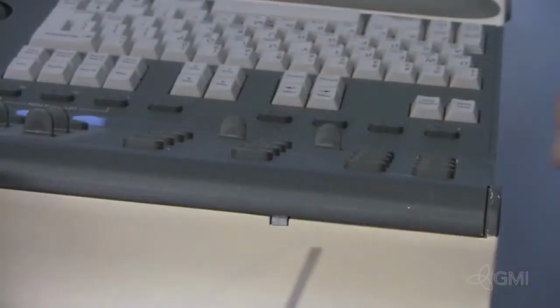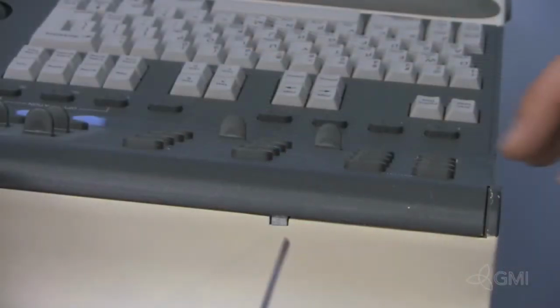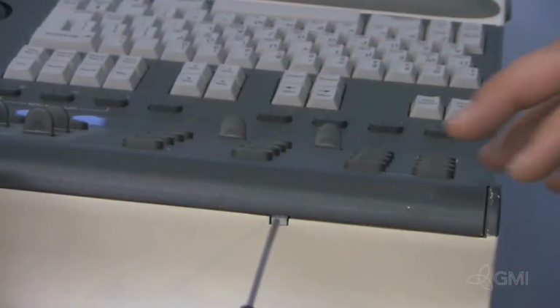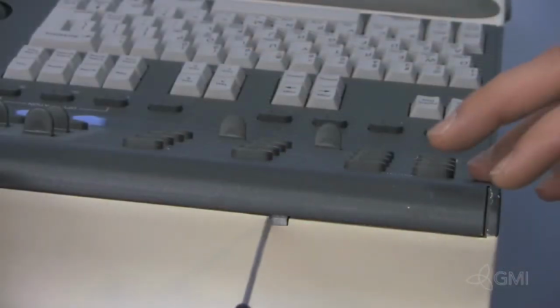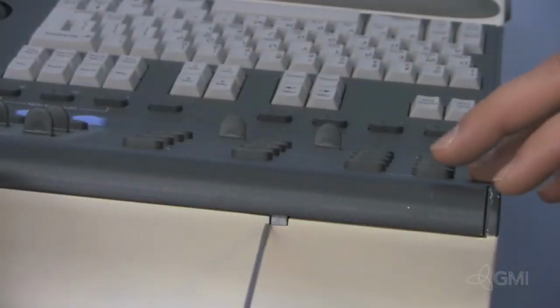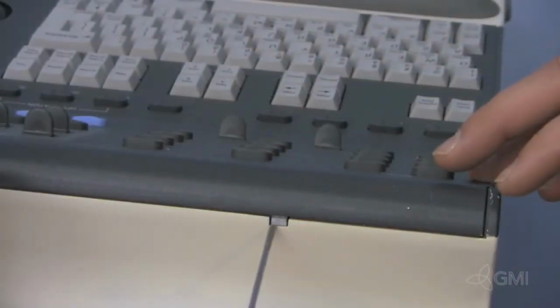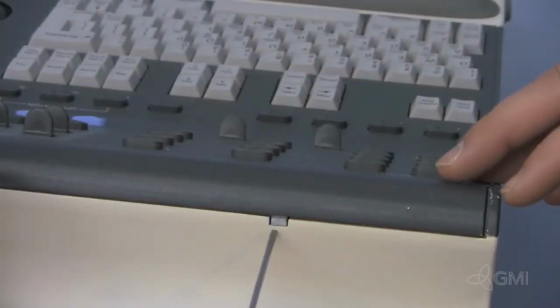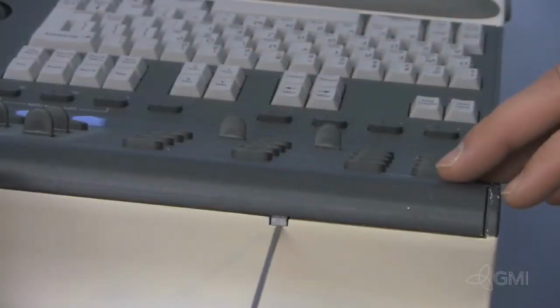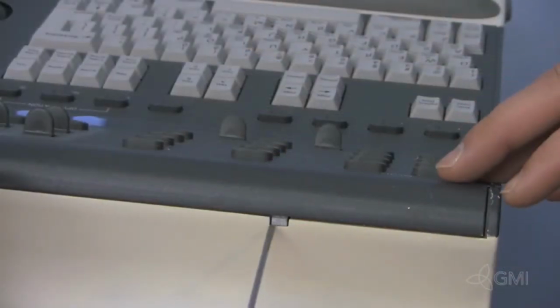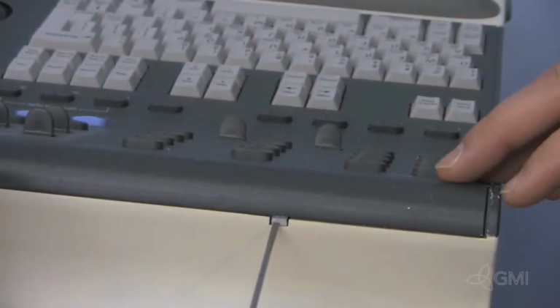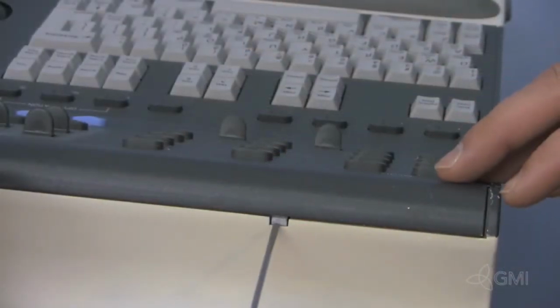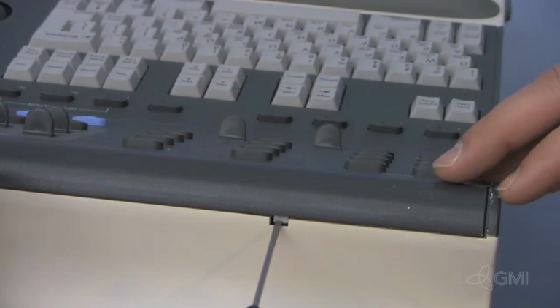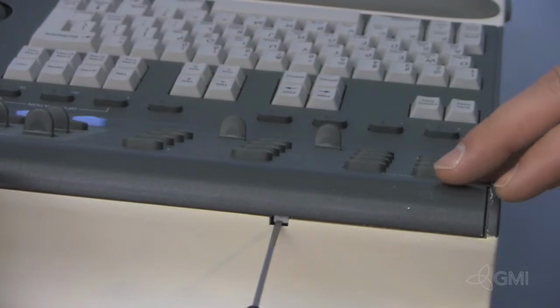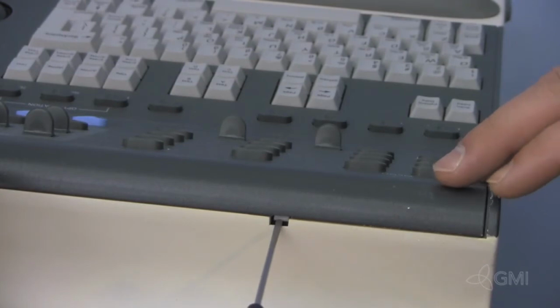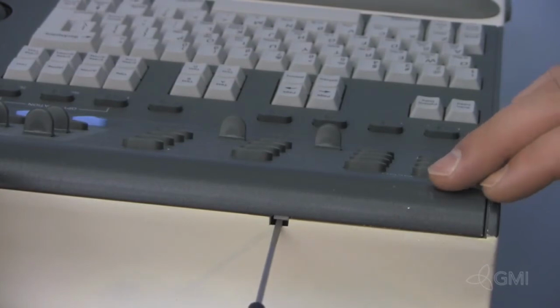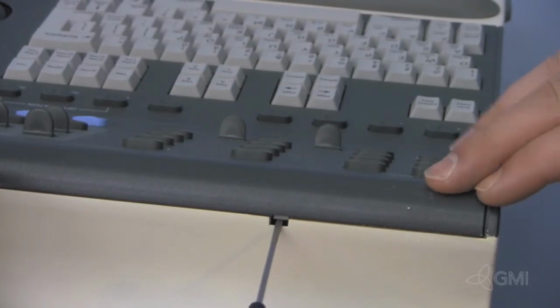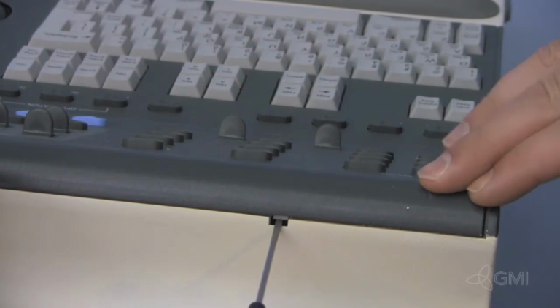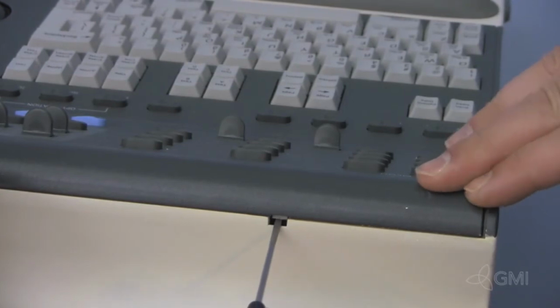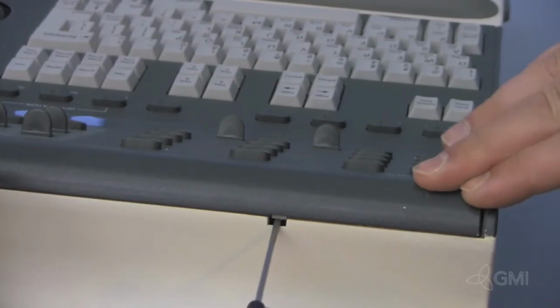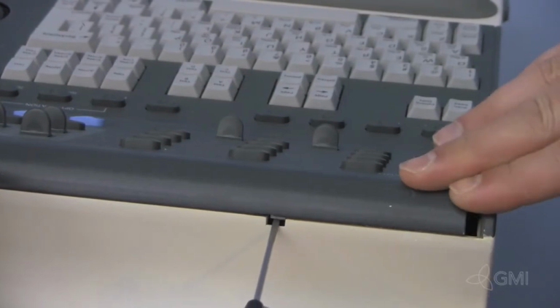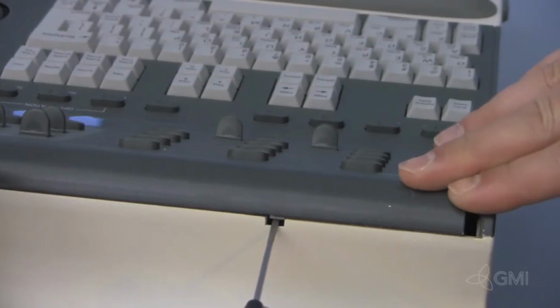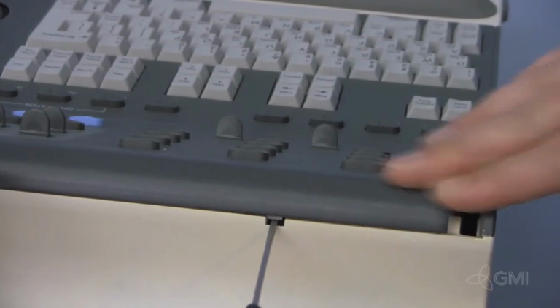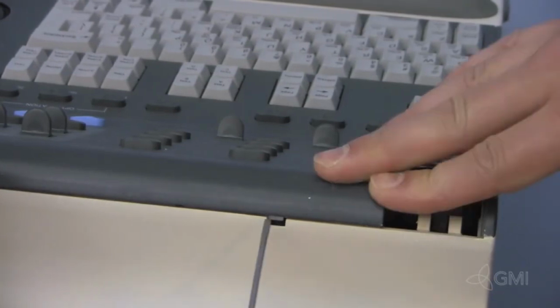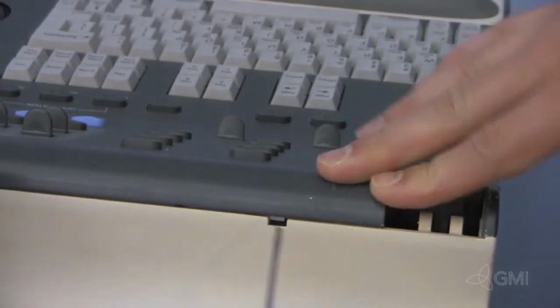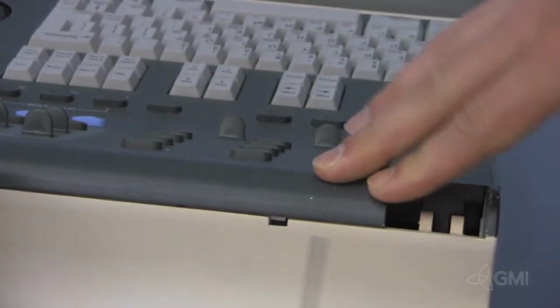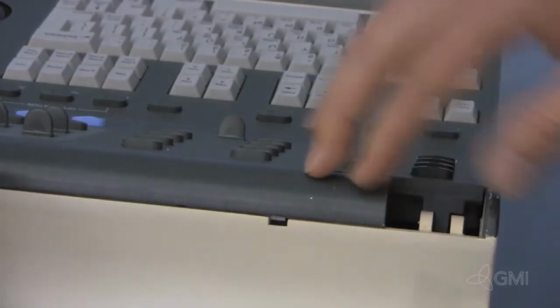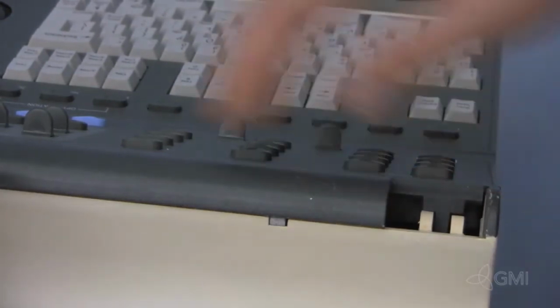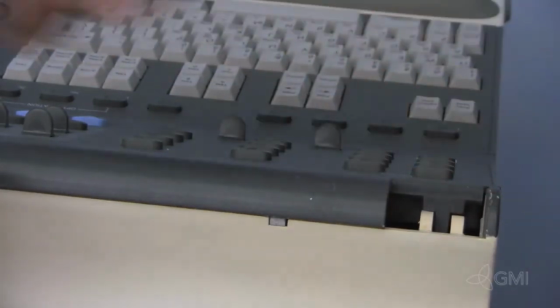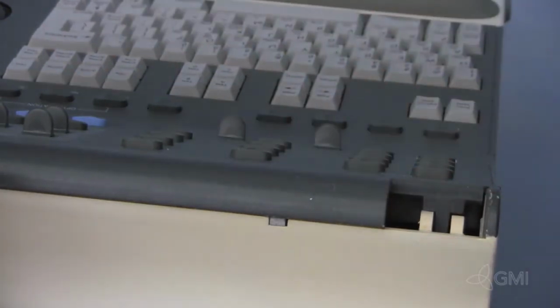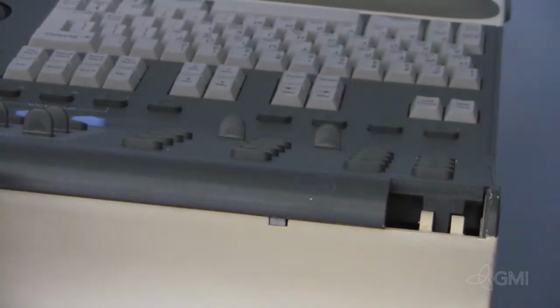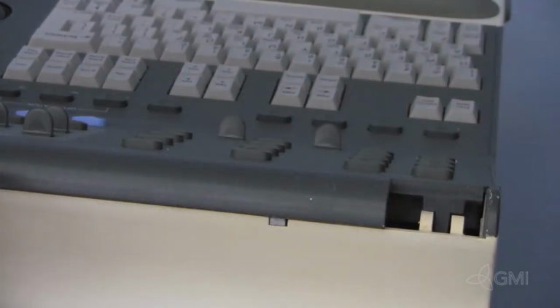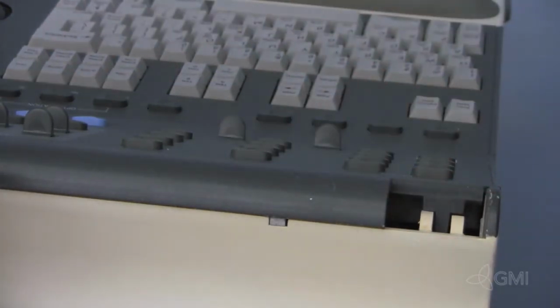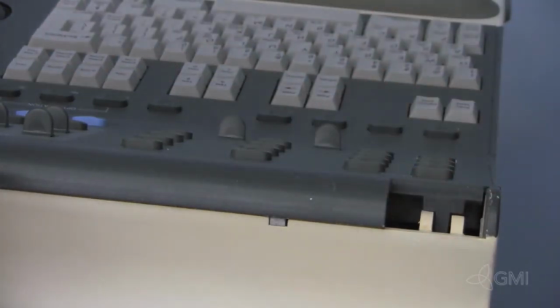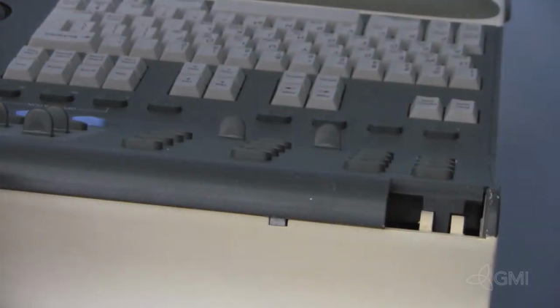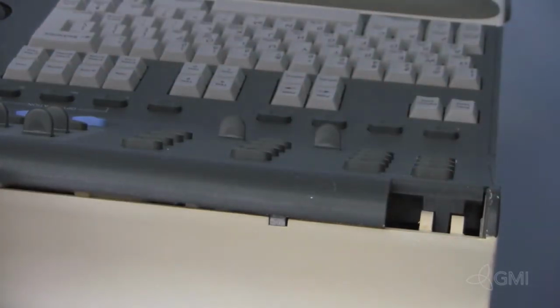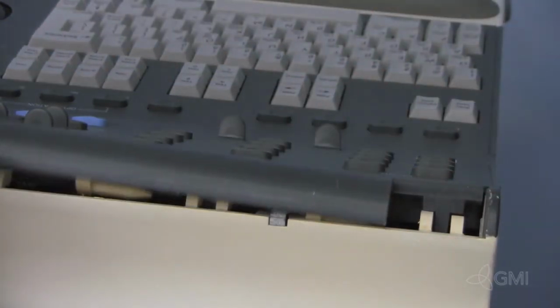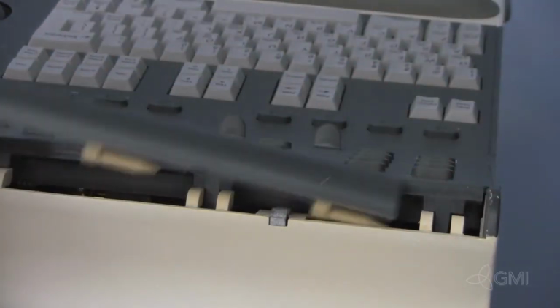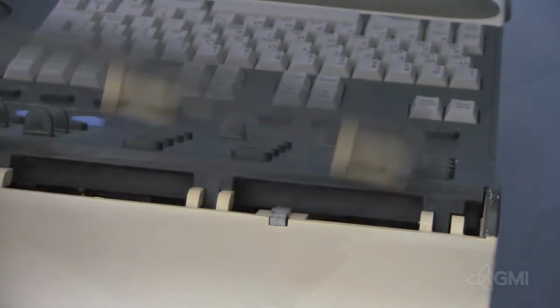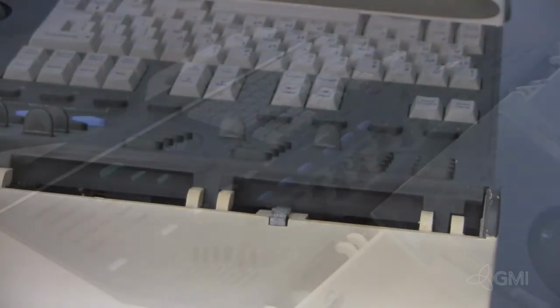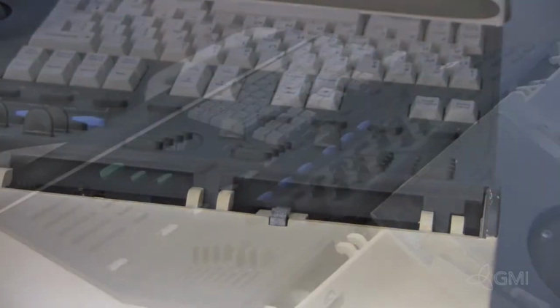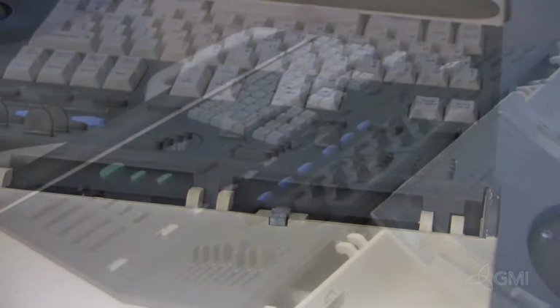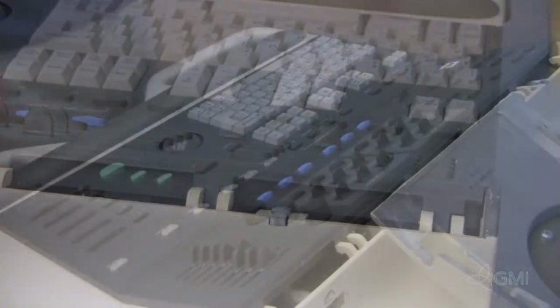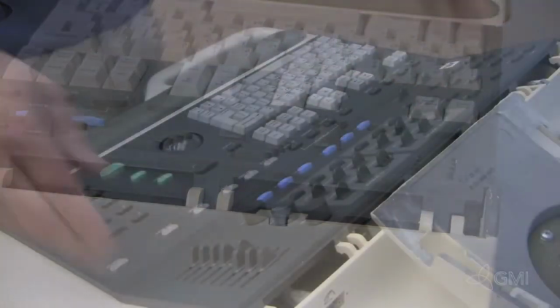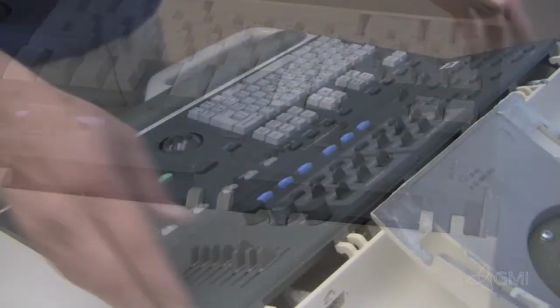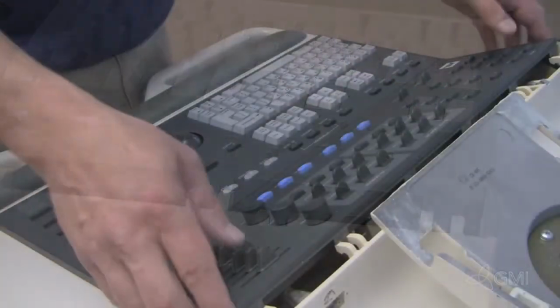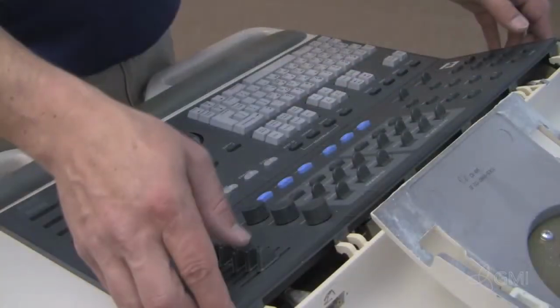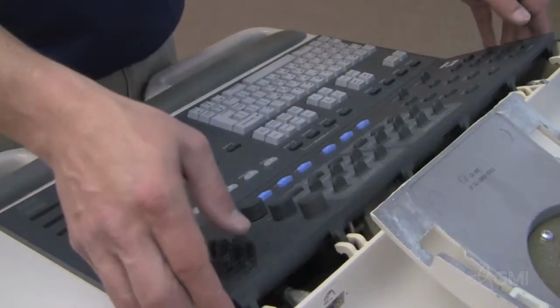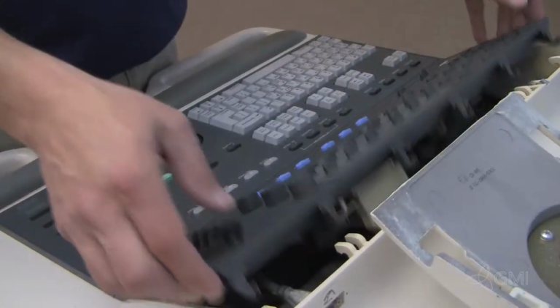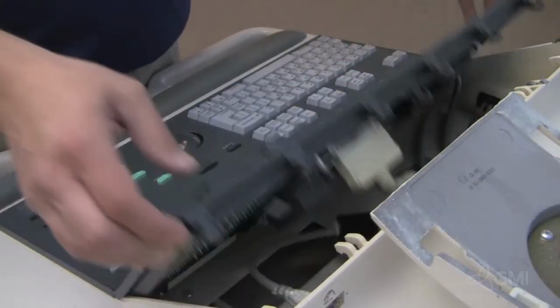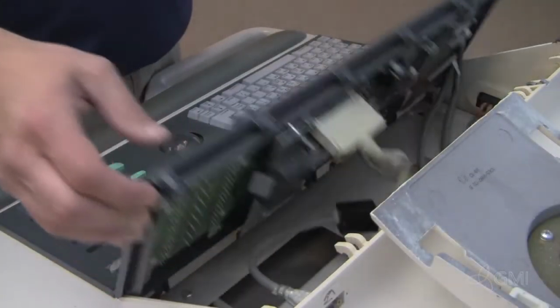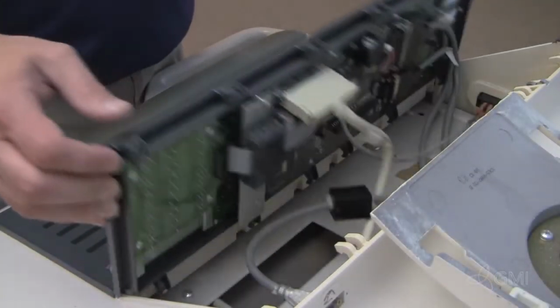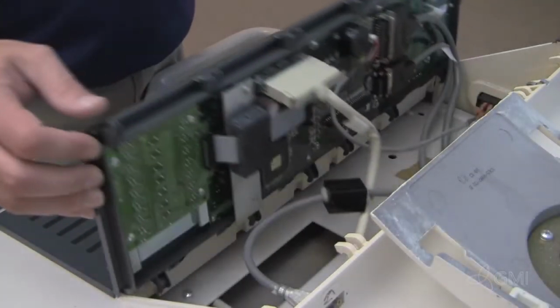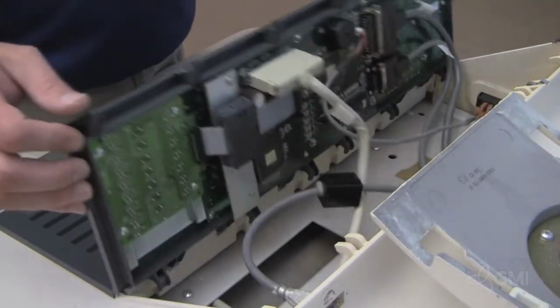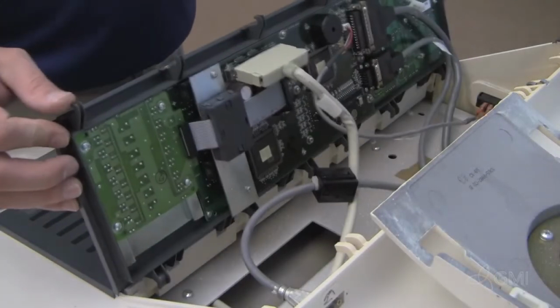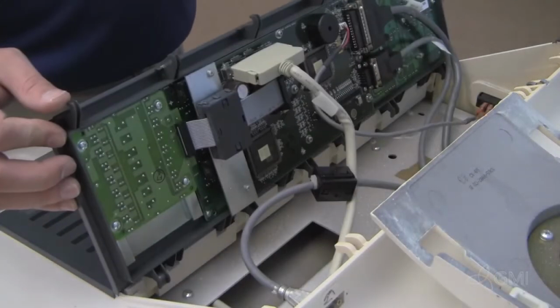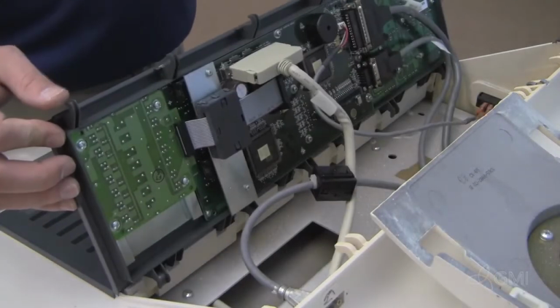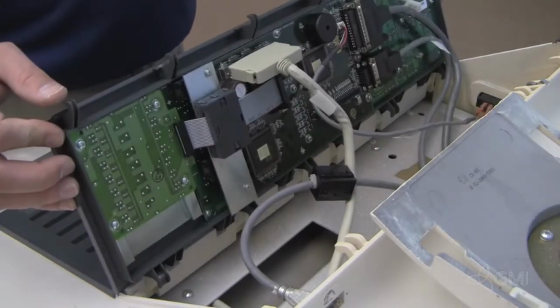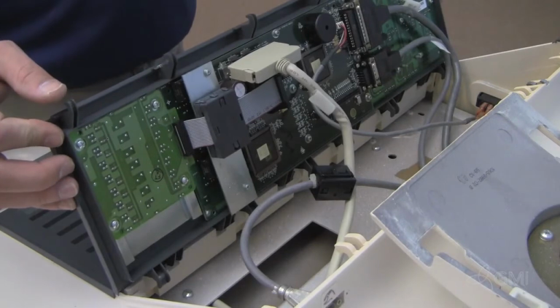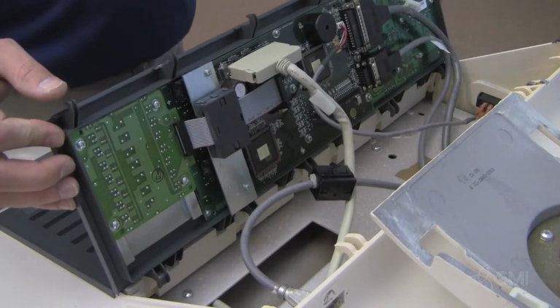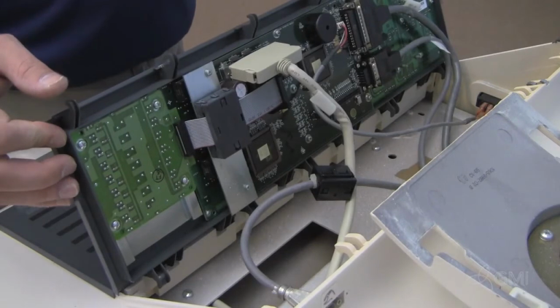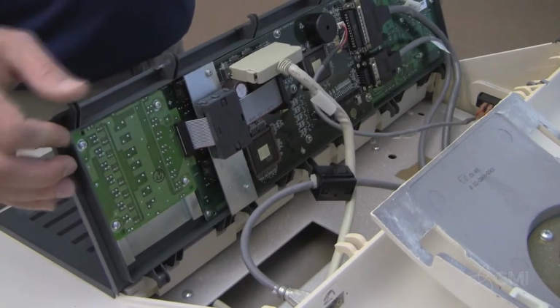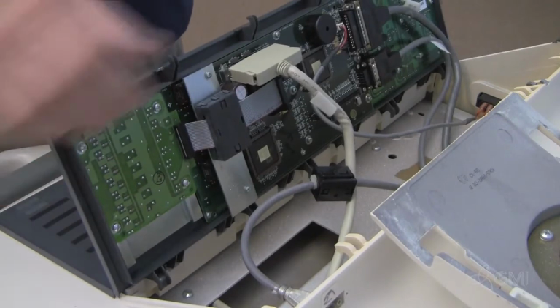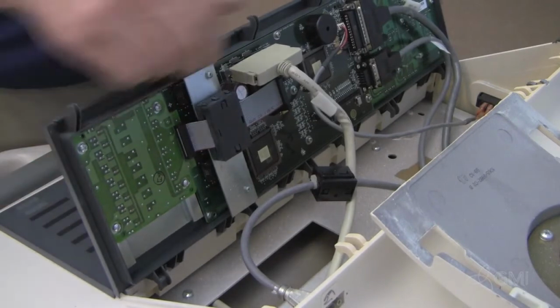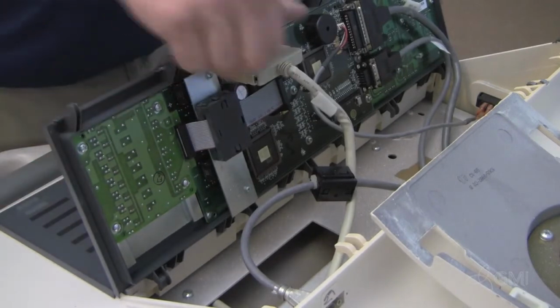Insert a small screwdriver in the retaining slot and slide the UILock to the right. Lift and remove. Tilt the upper UI towards you.